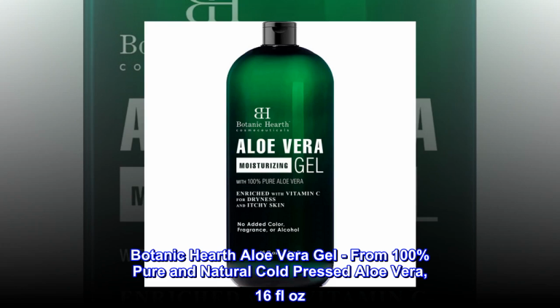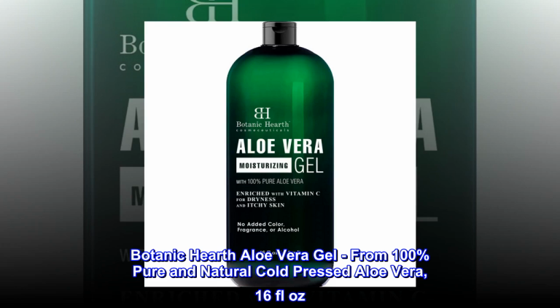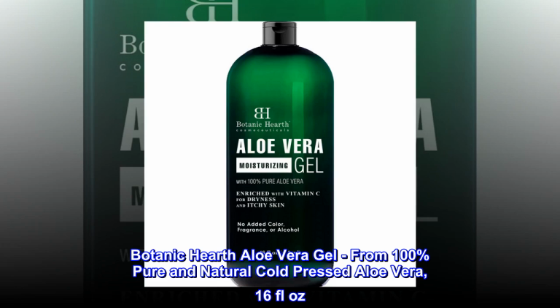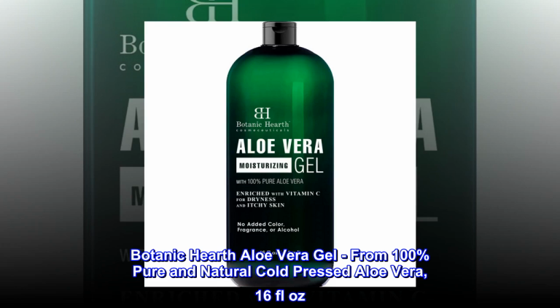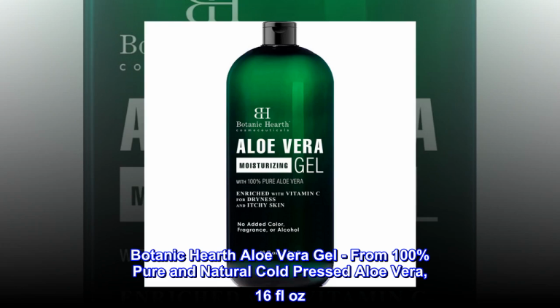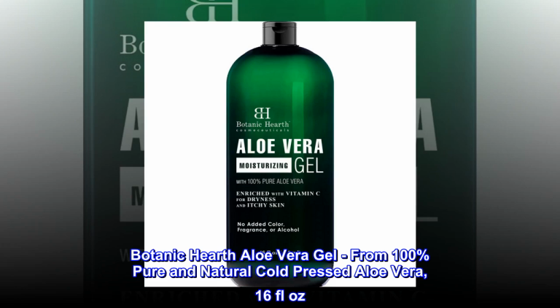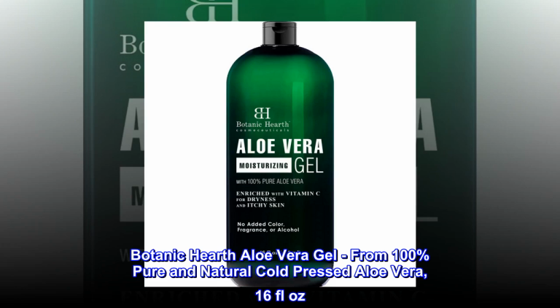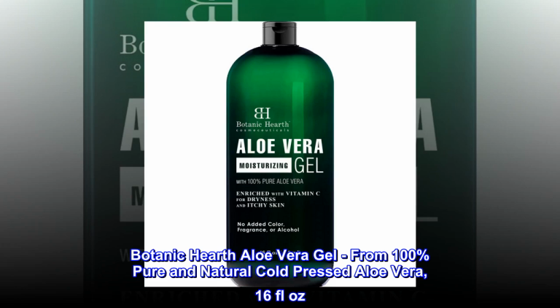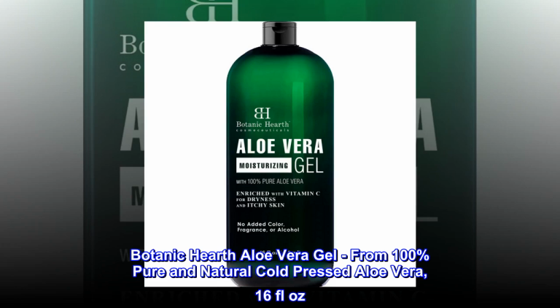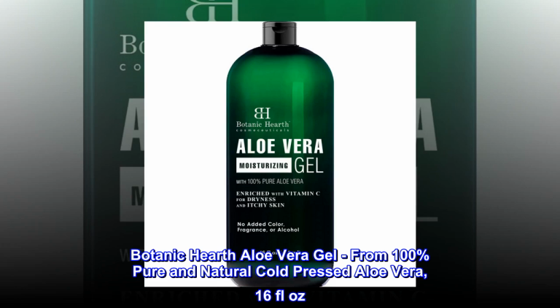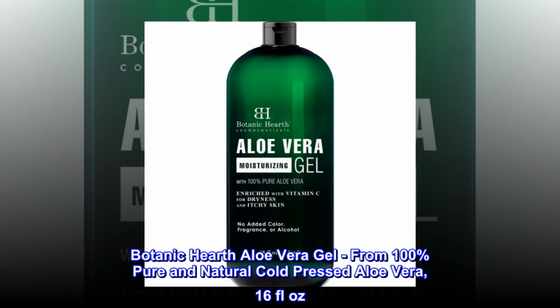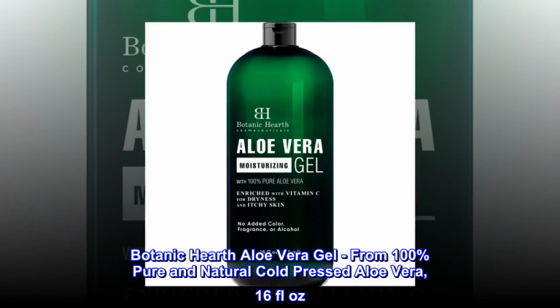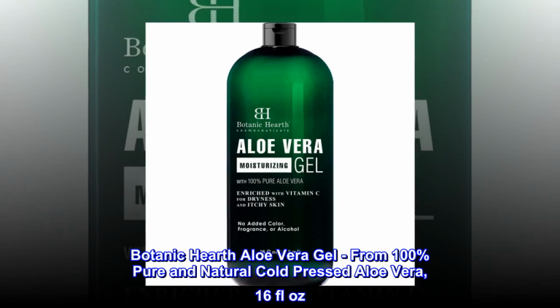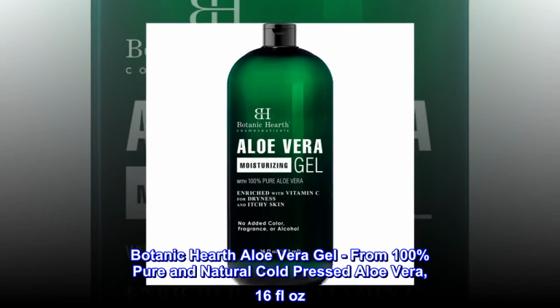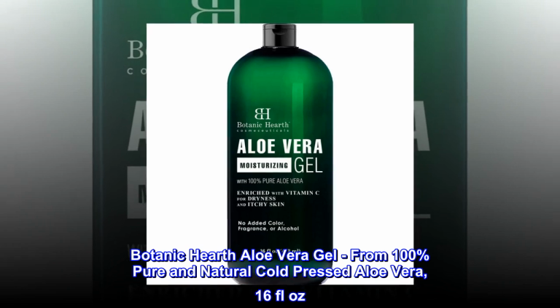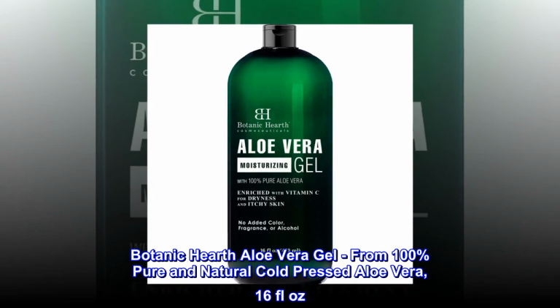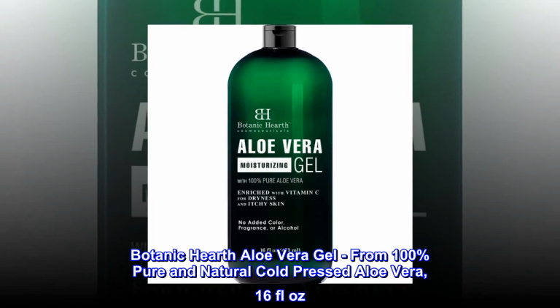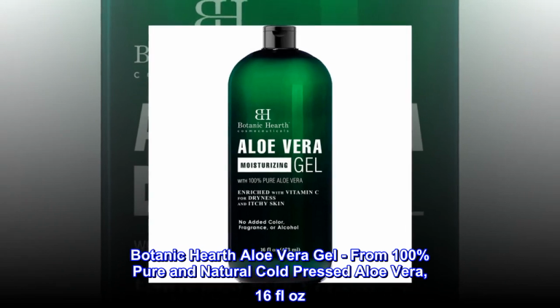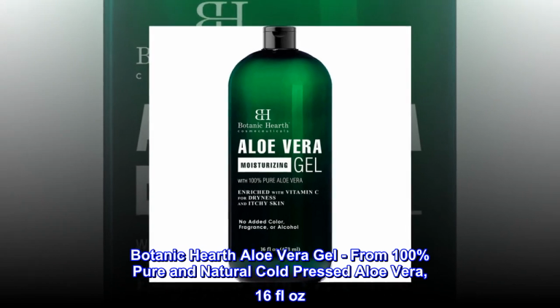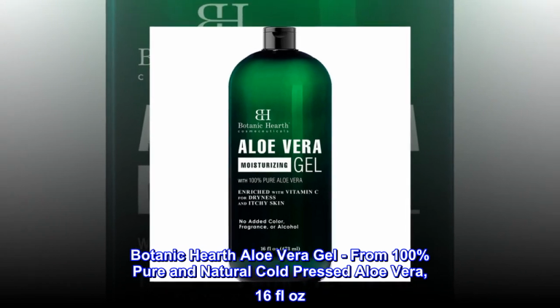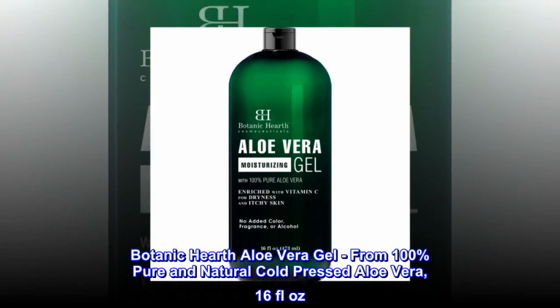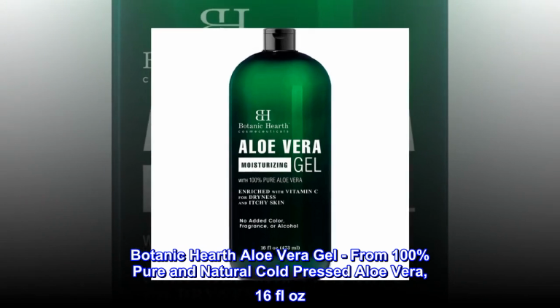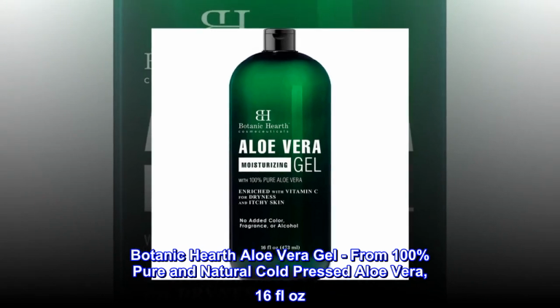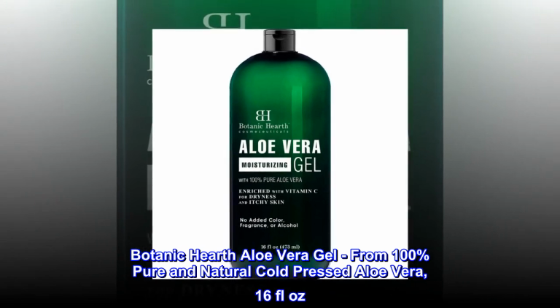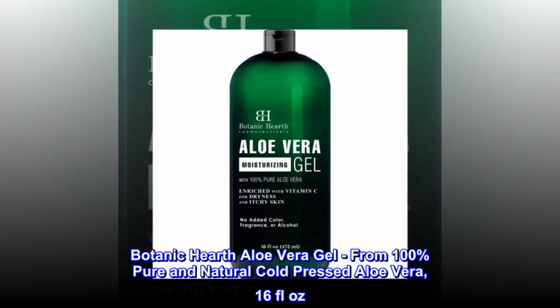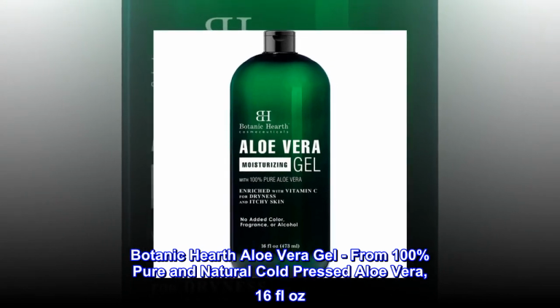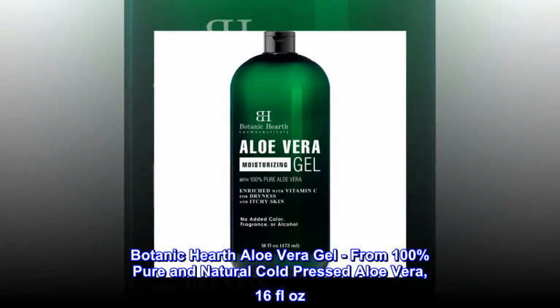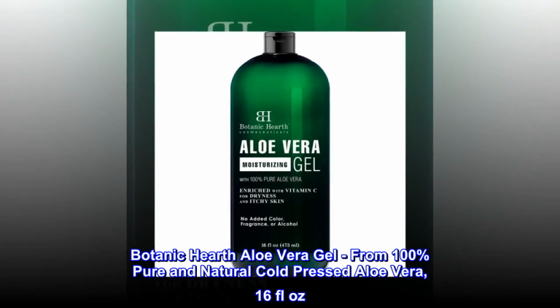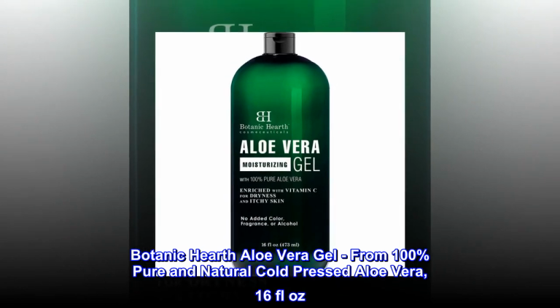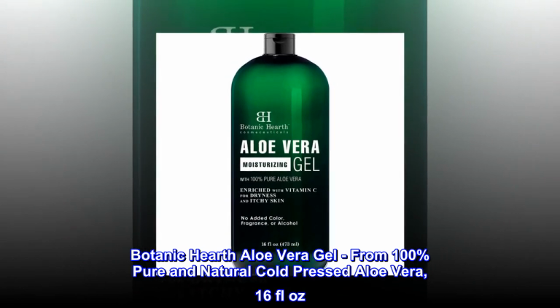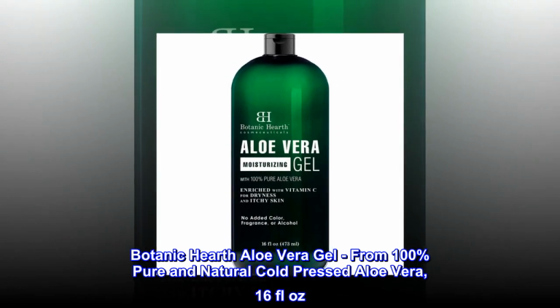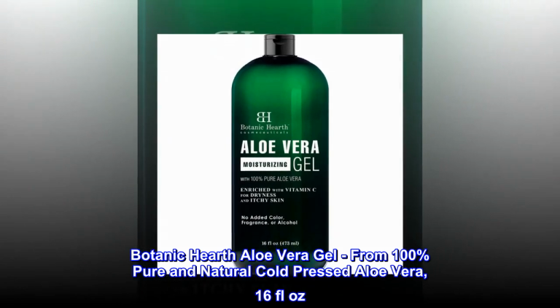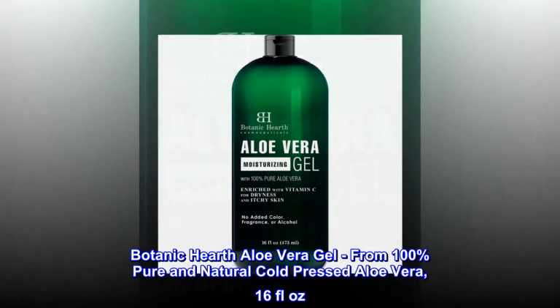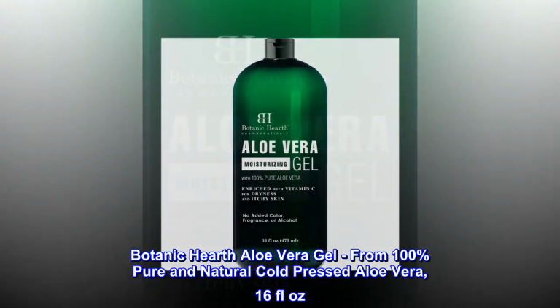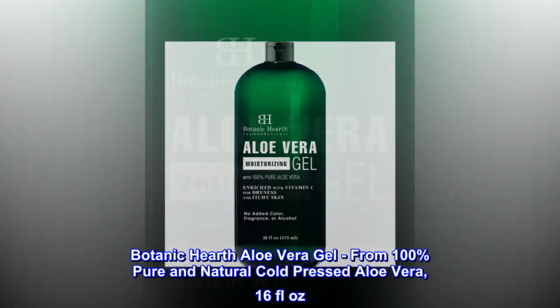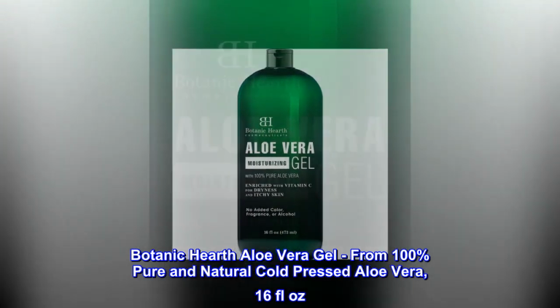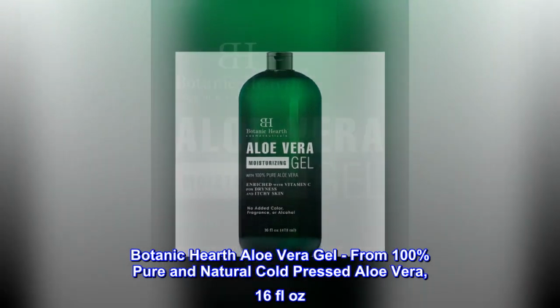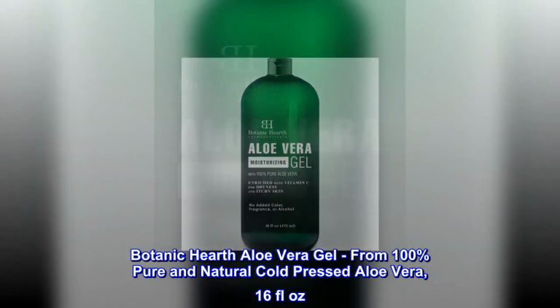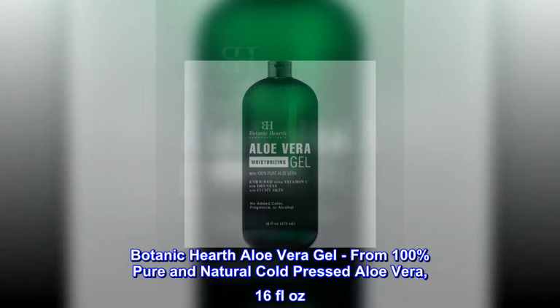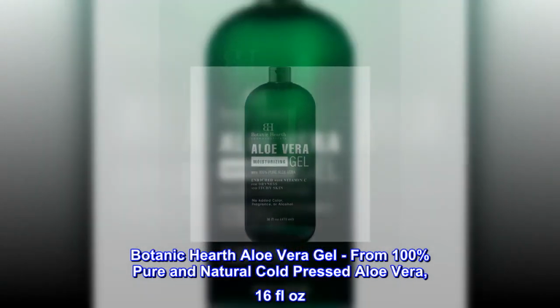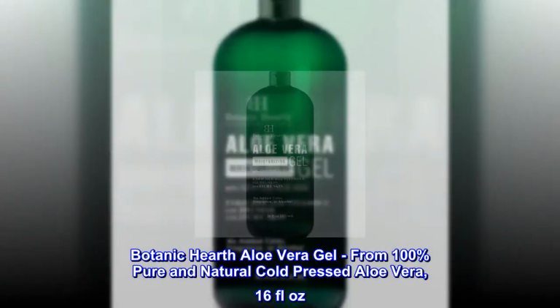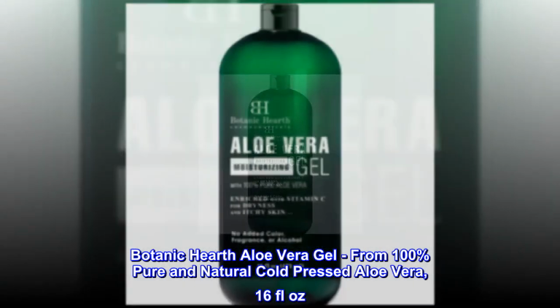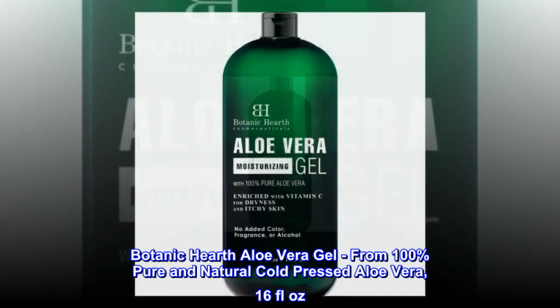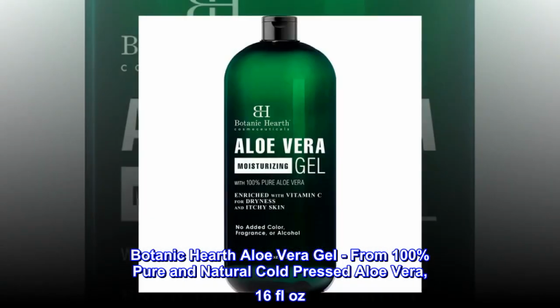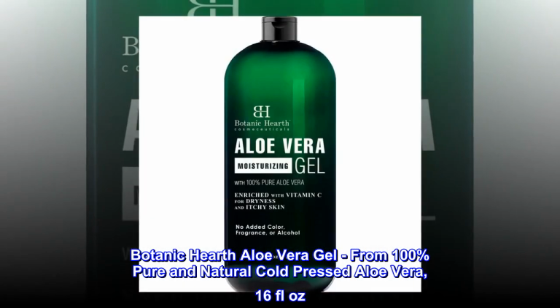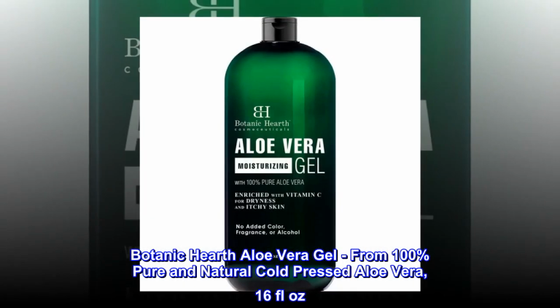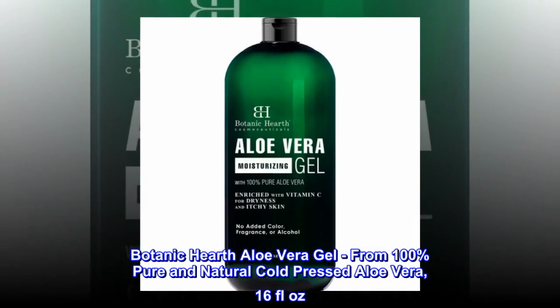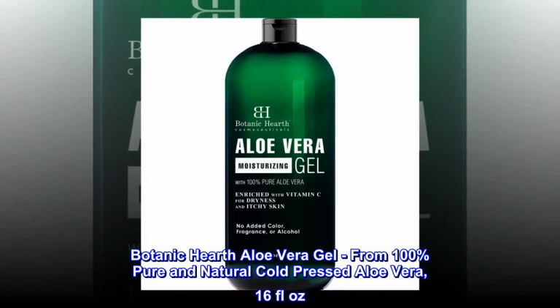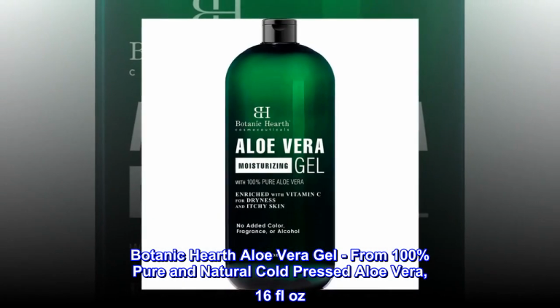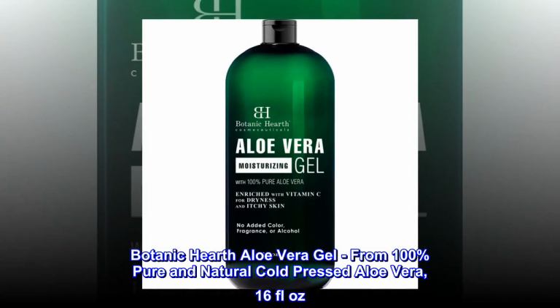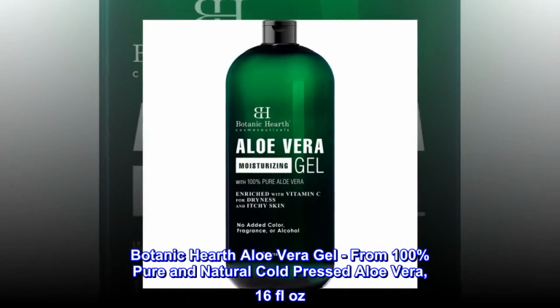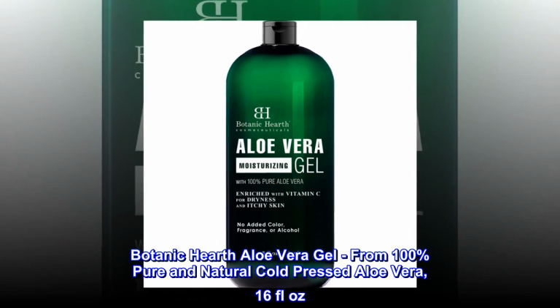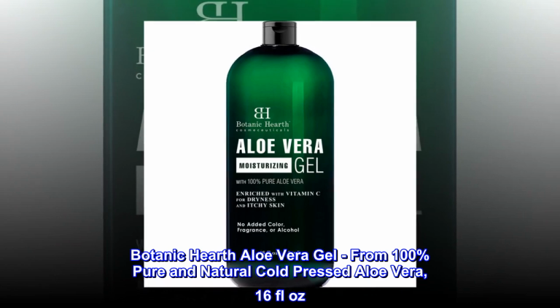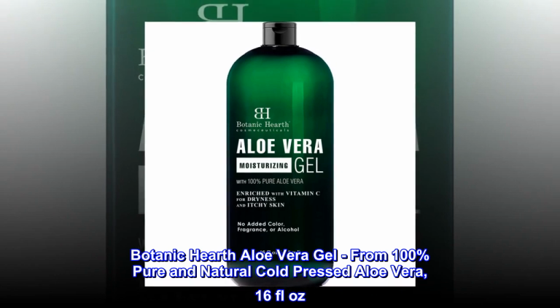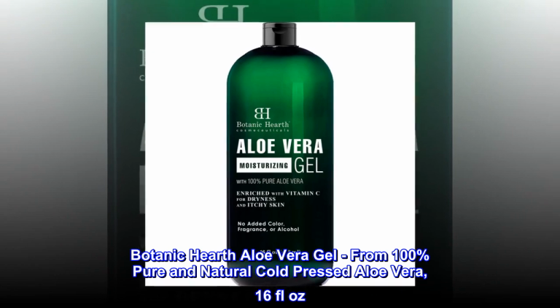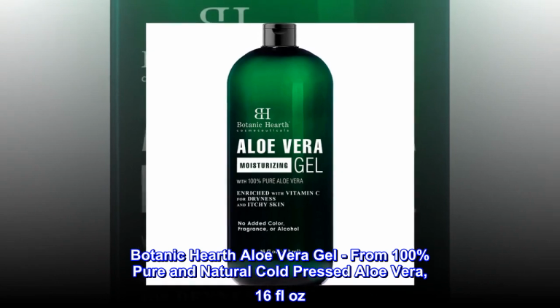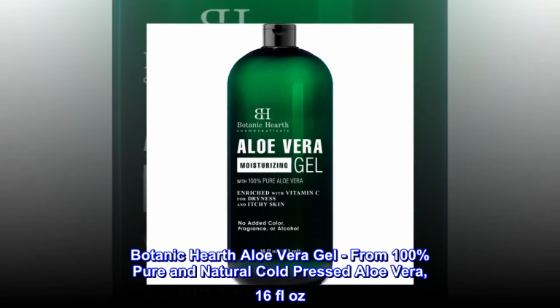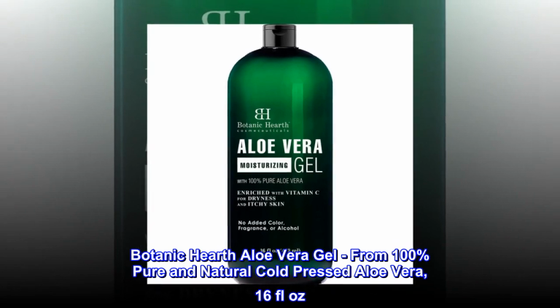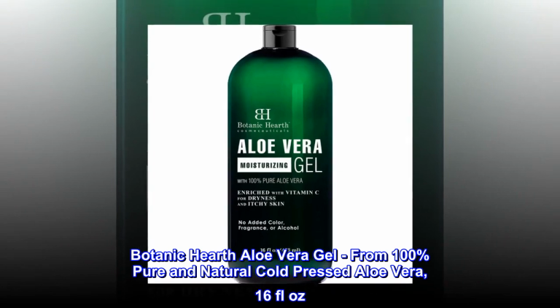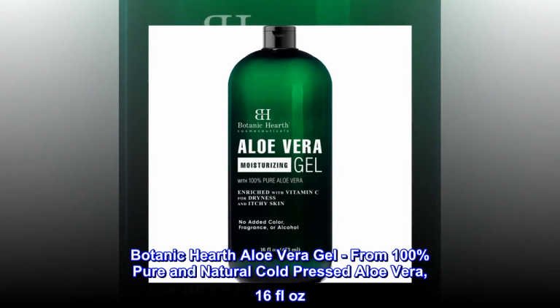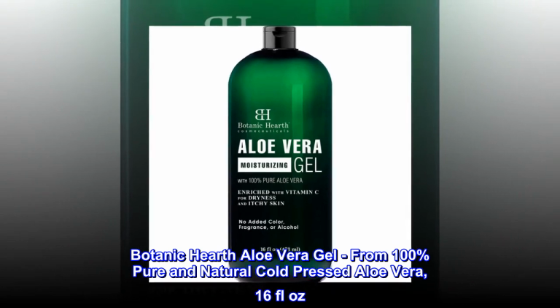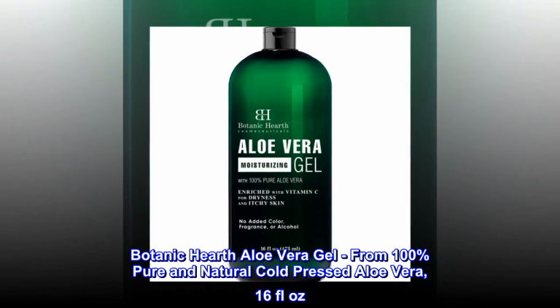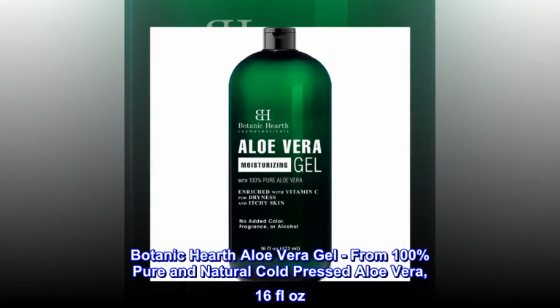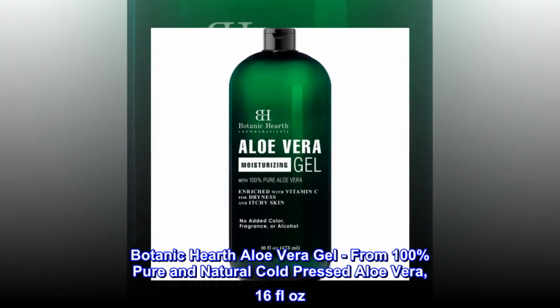Botanic Hearth Aloe Vera Gel, from 100% pure and natural cold-pressed aloe vera, 16 fluid ounces.